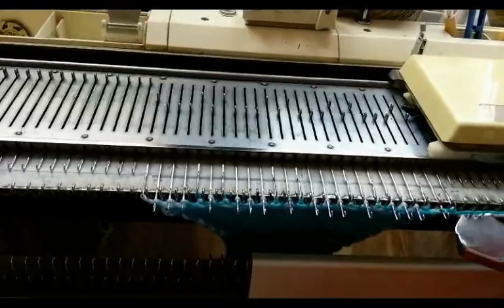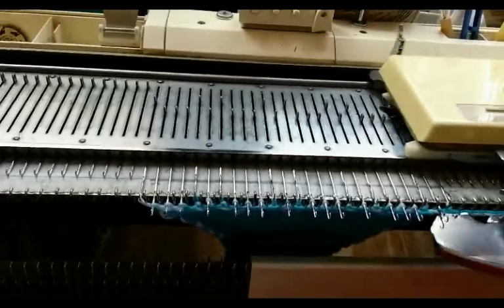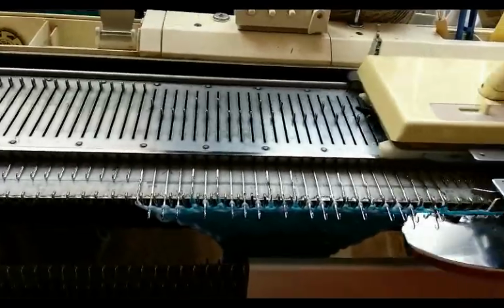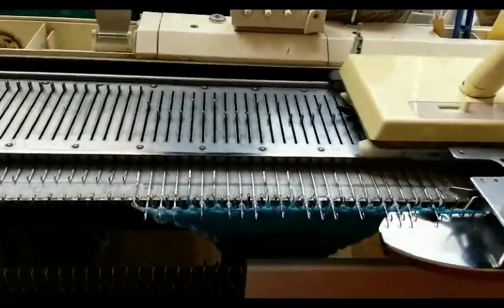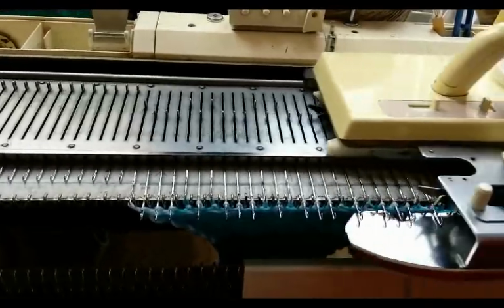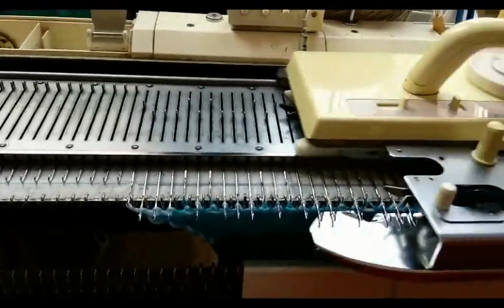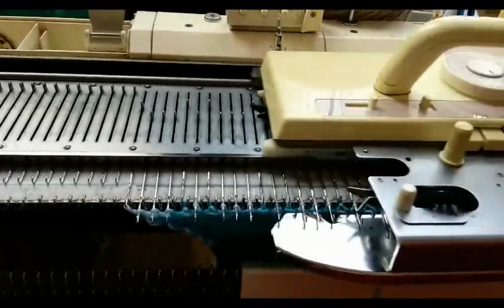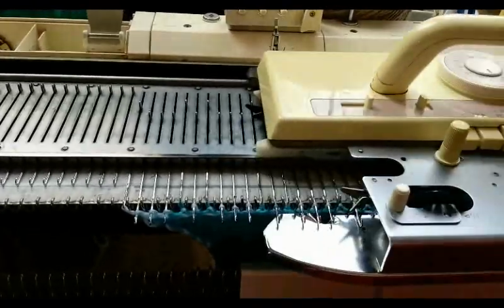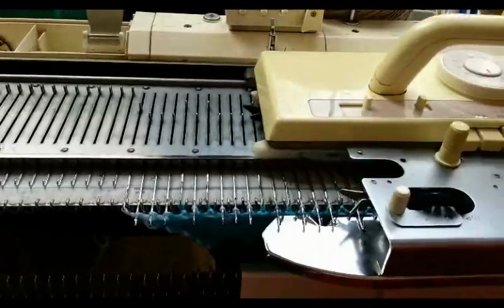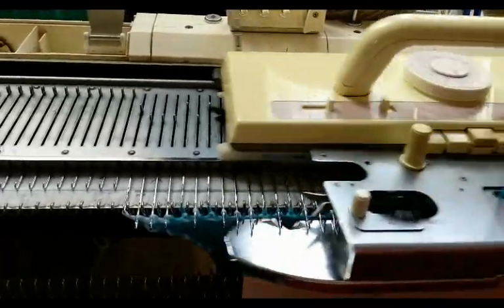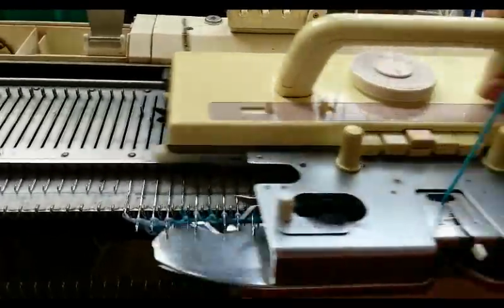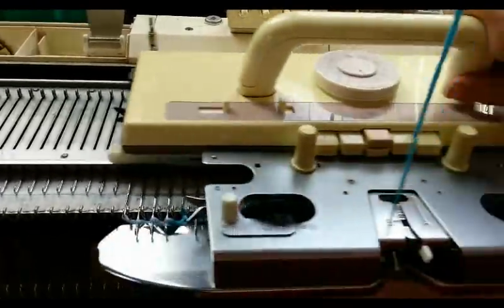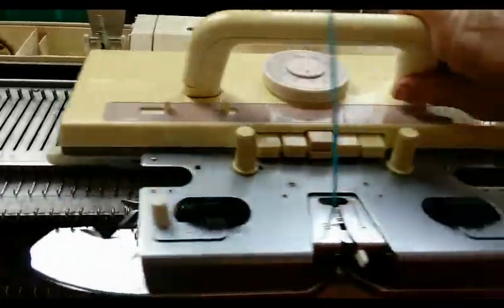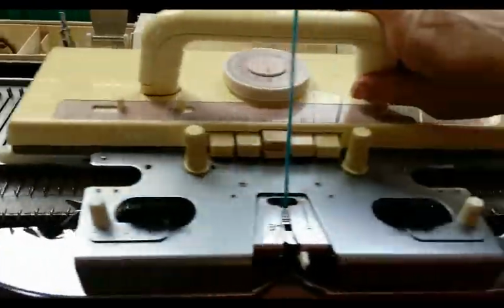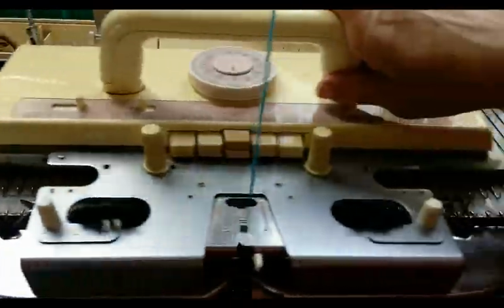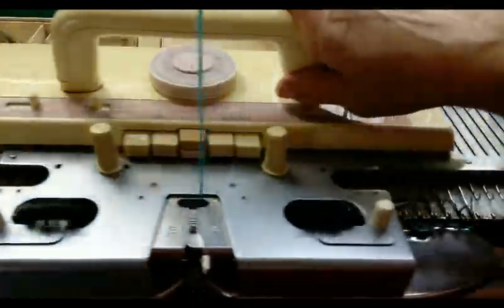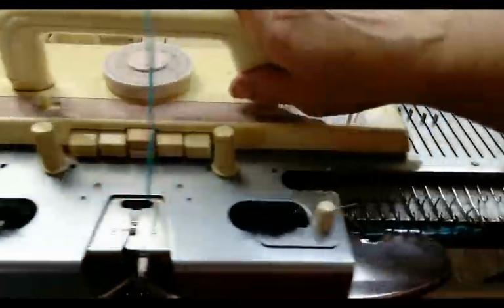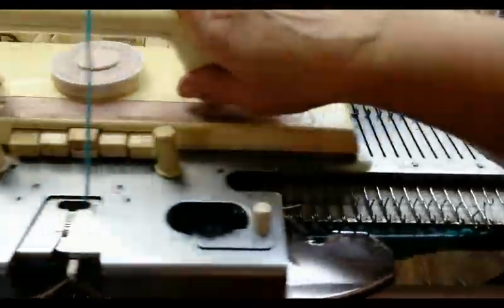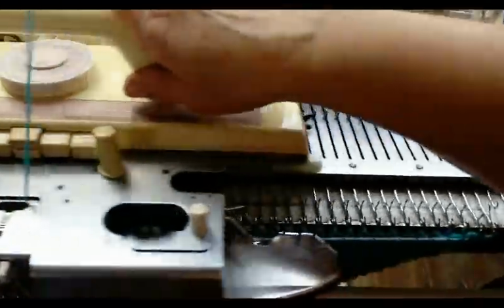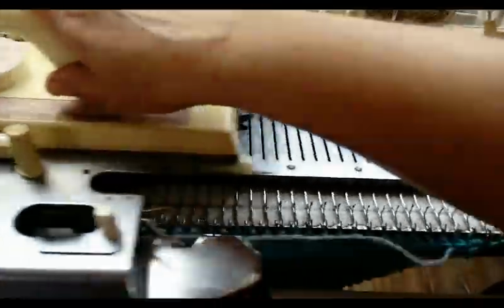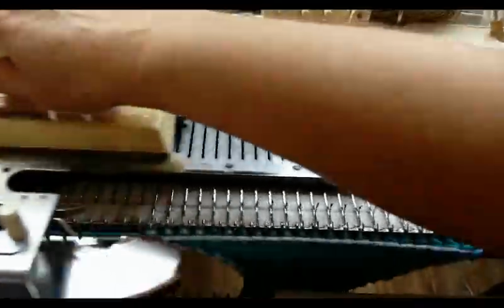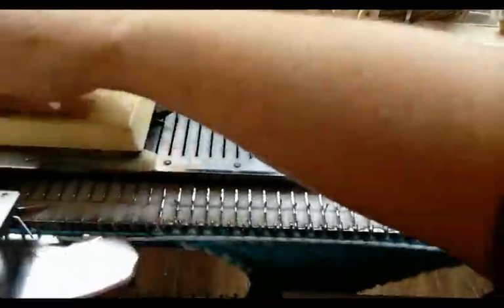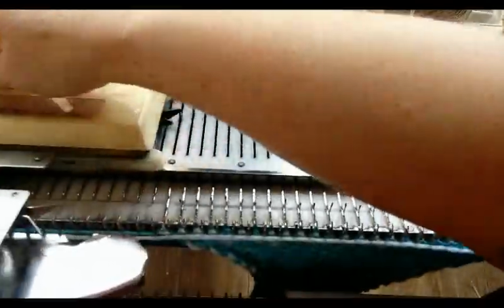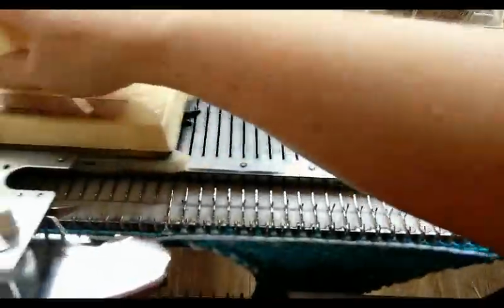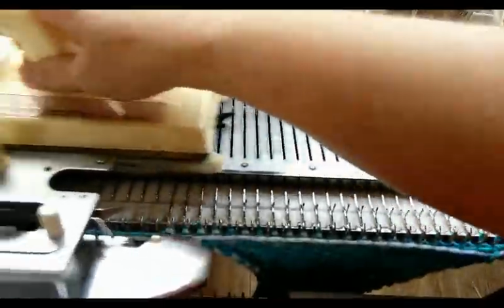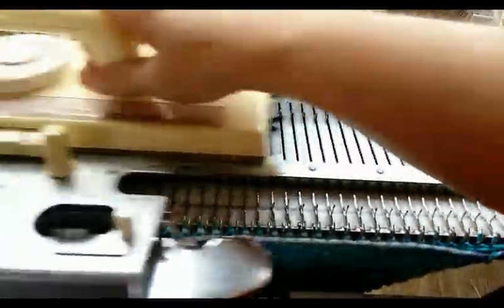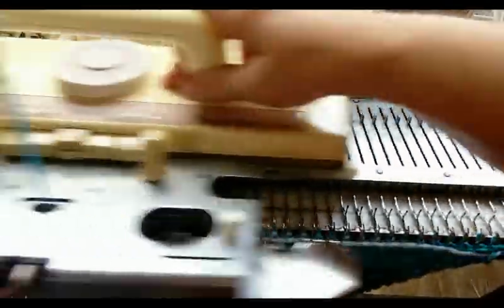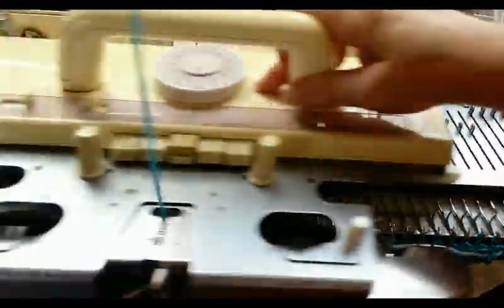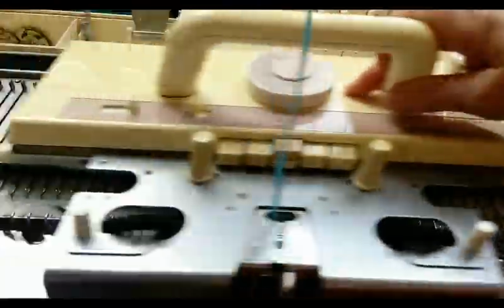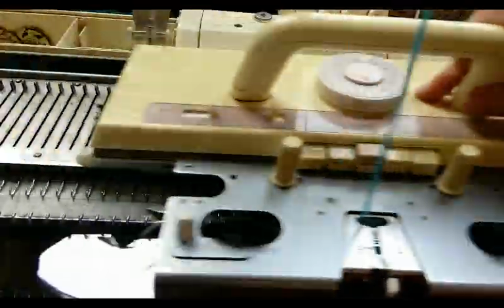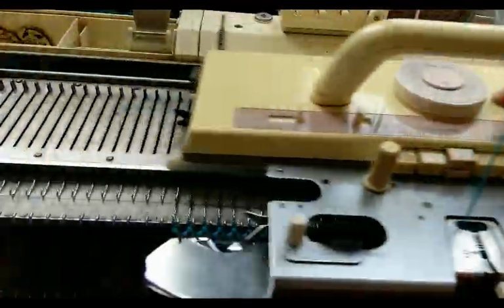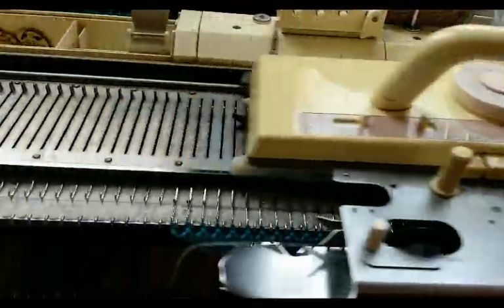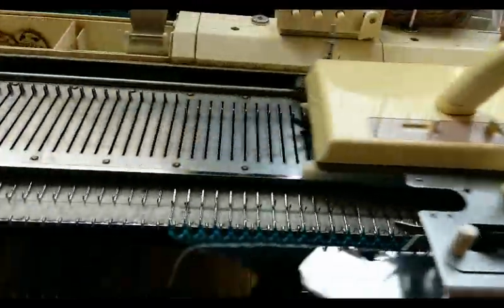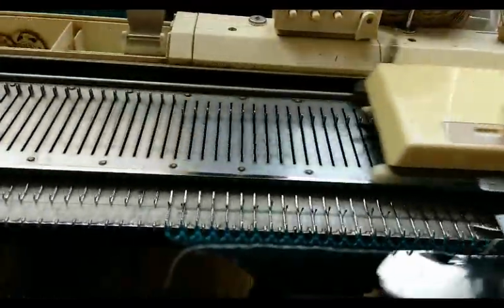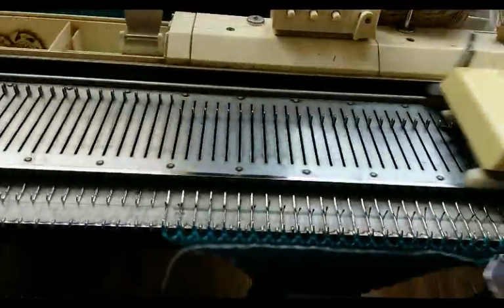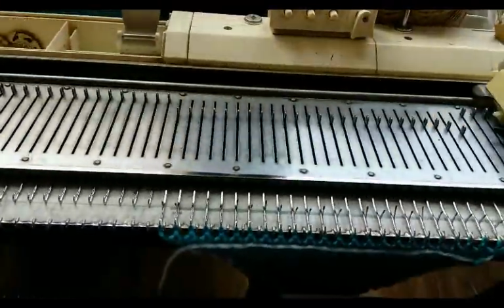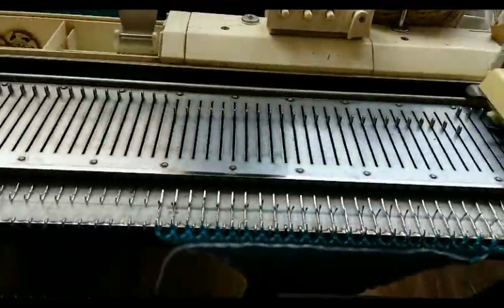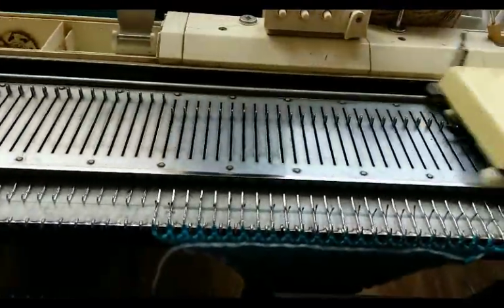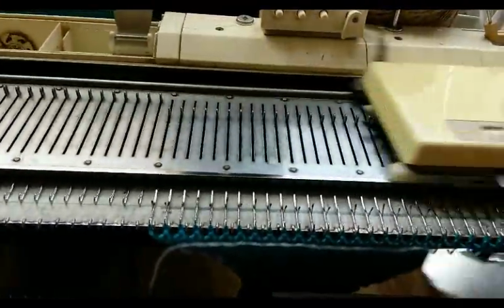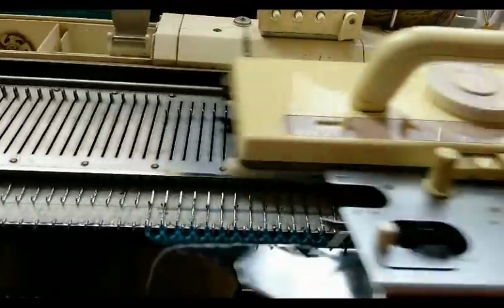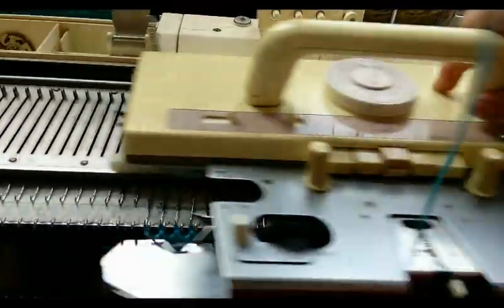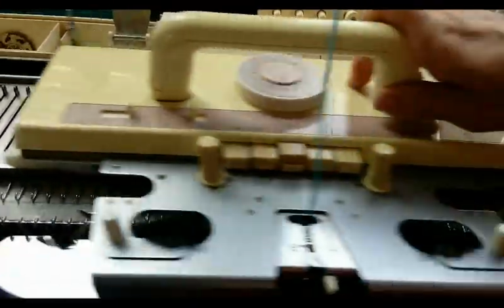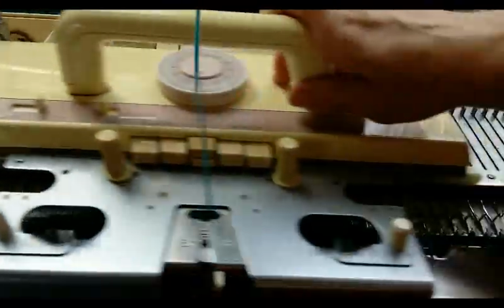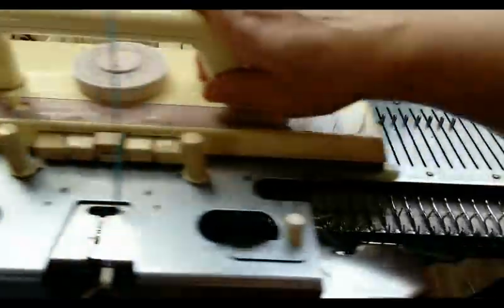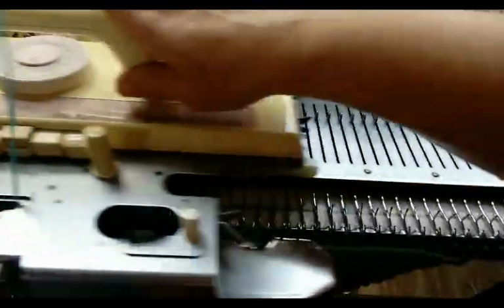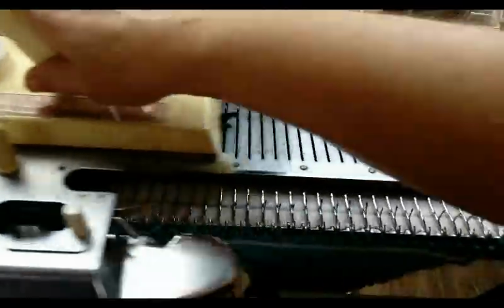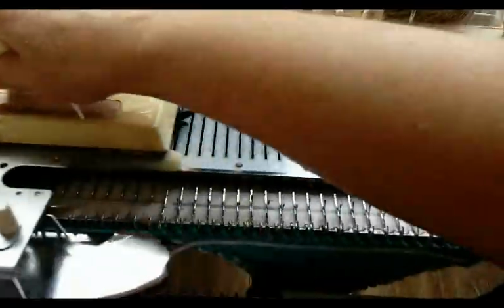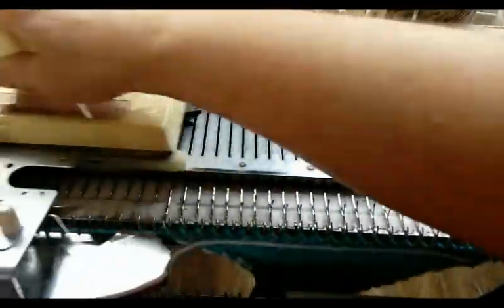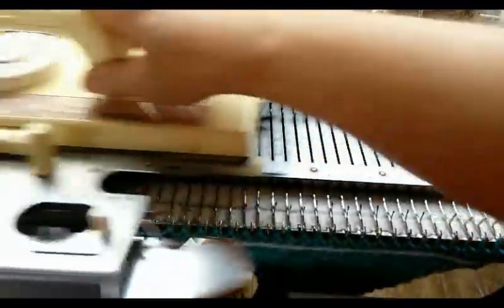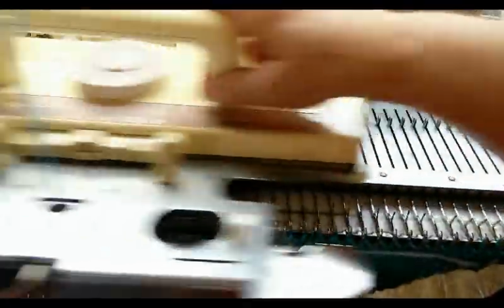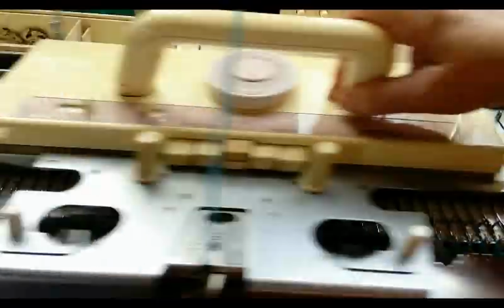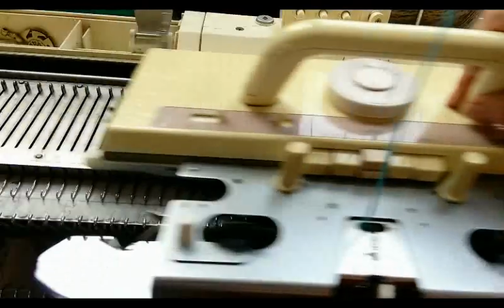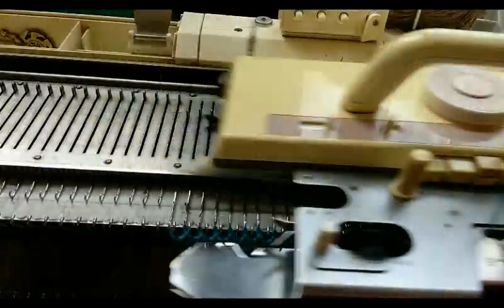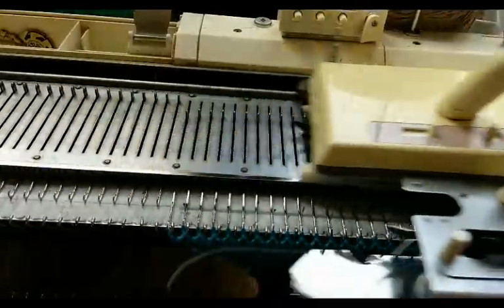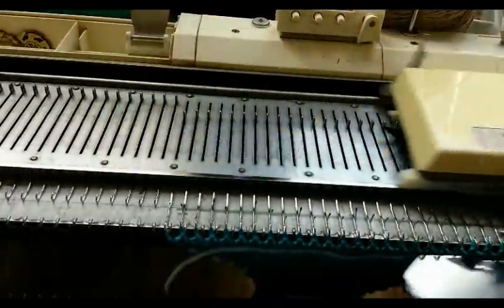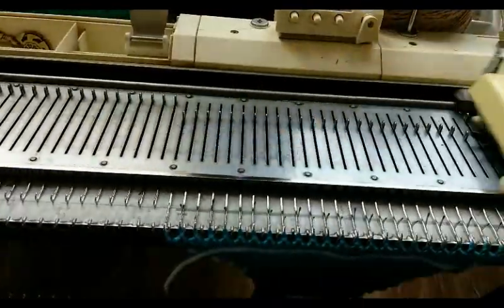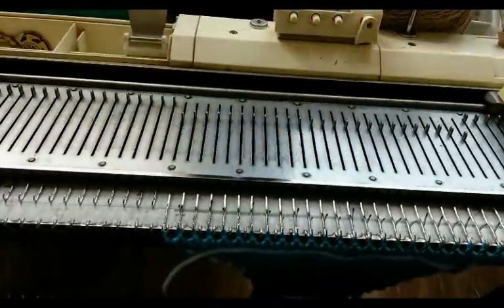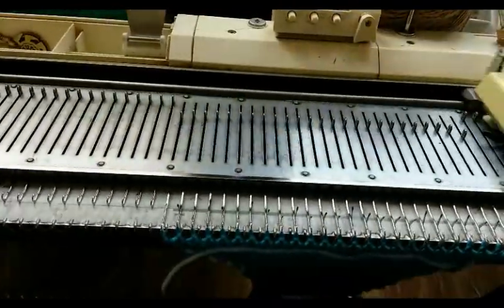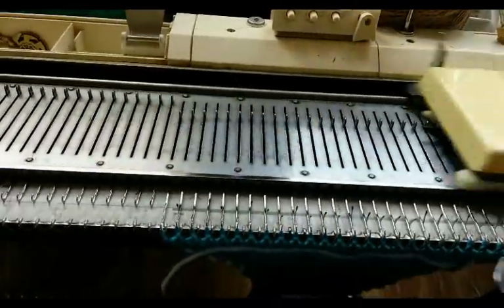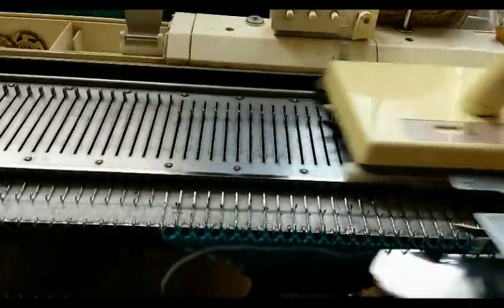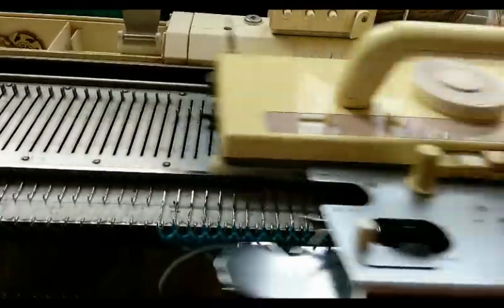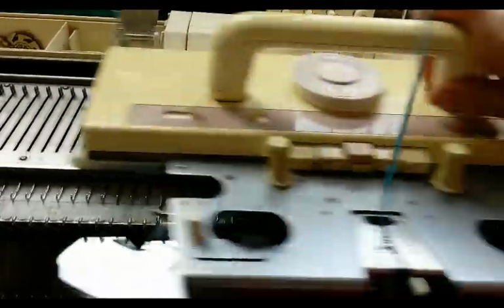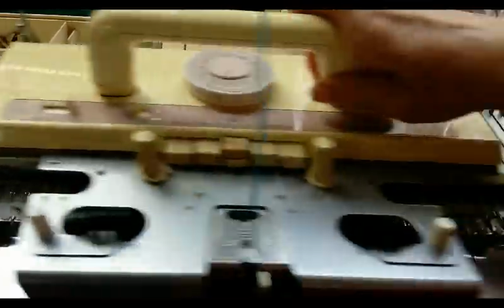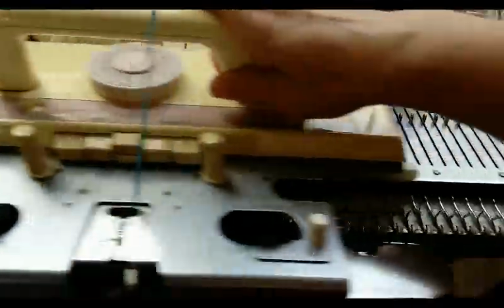I believe carriage, it's almost time for you to go home — into the box it goes.